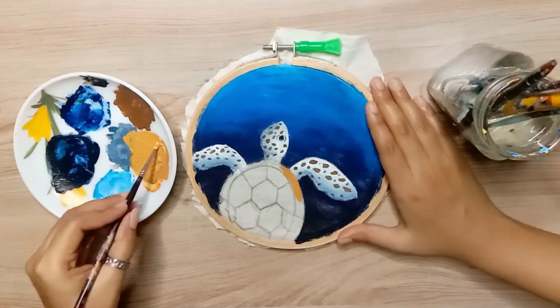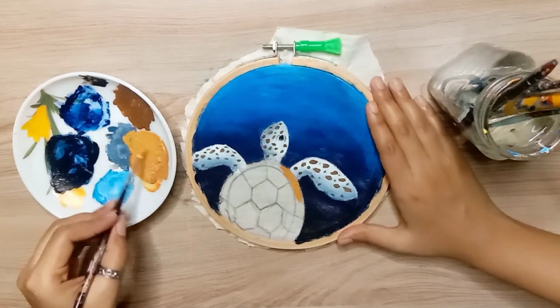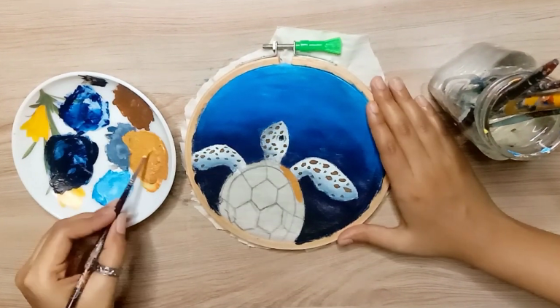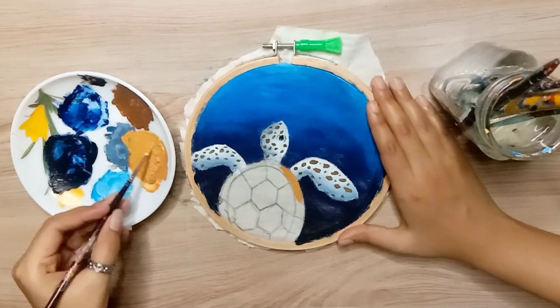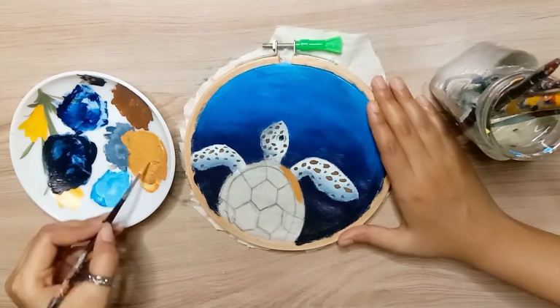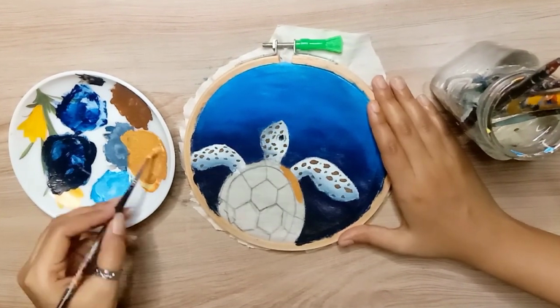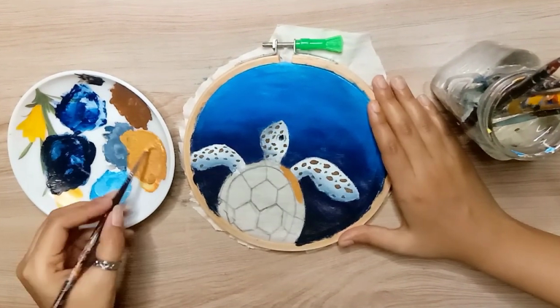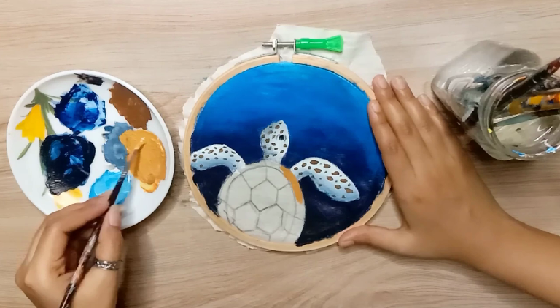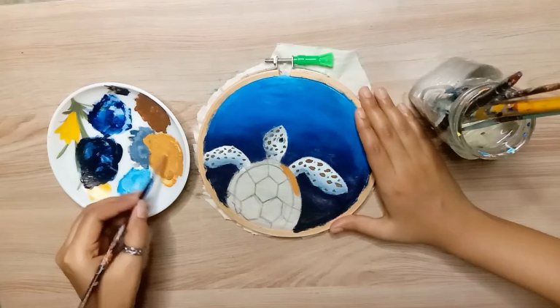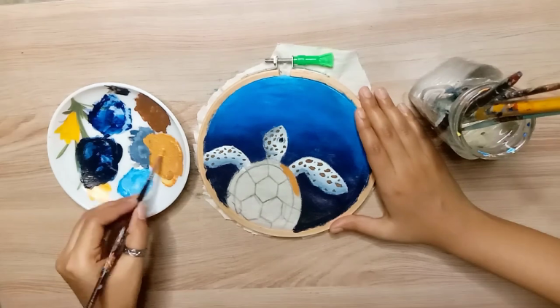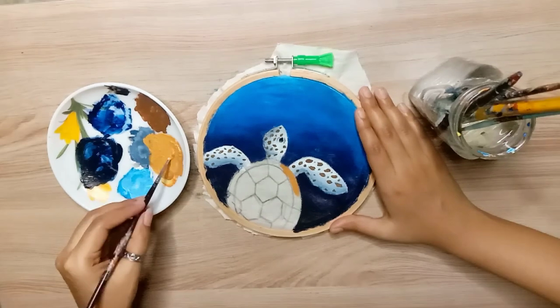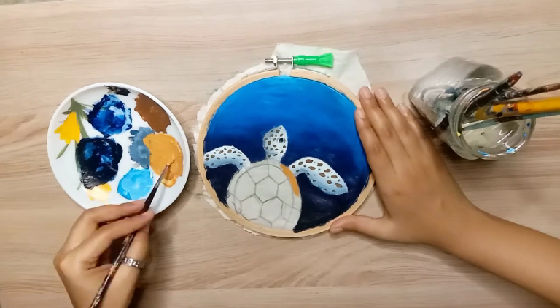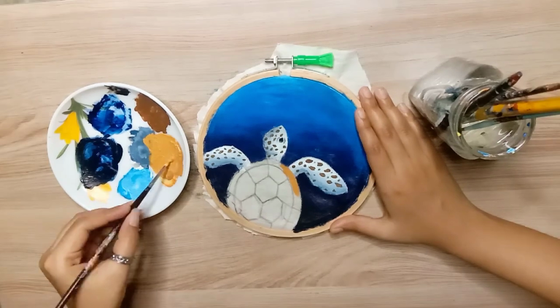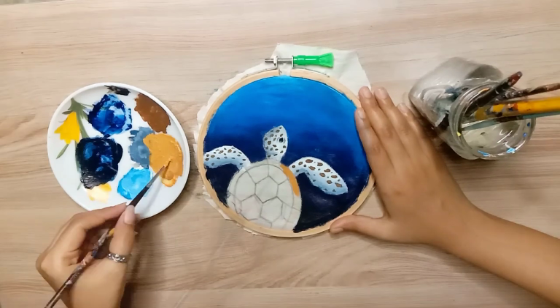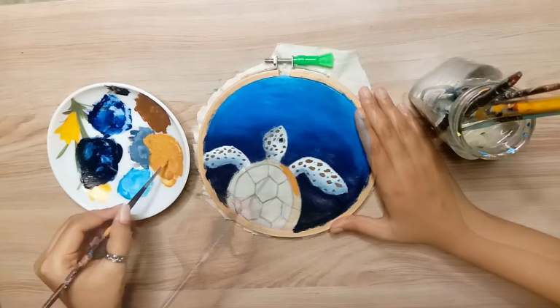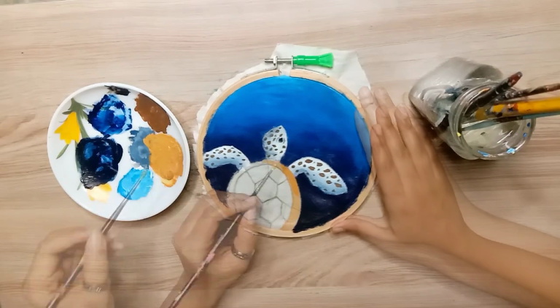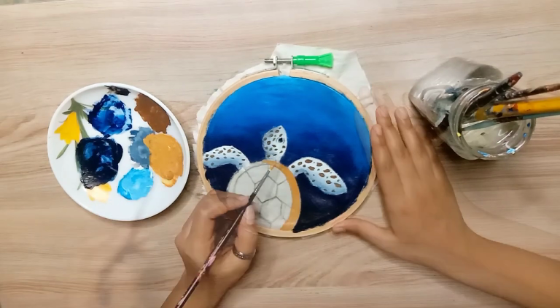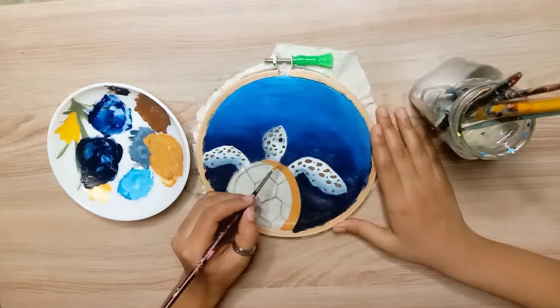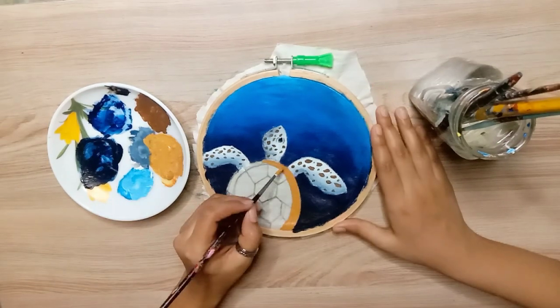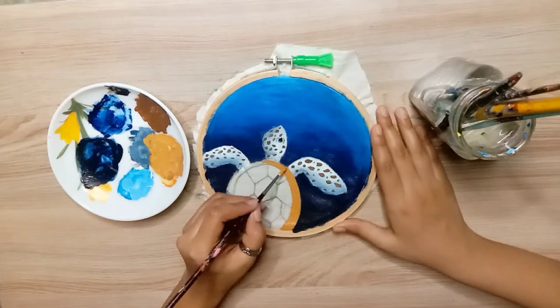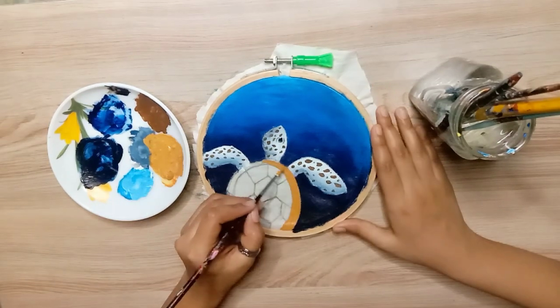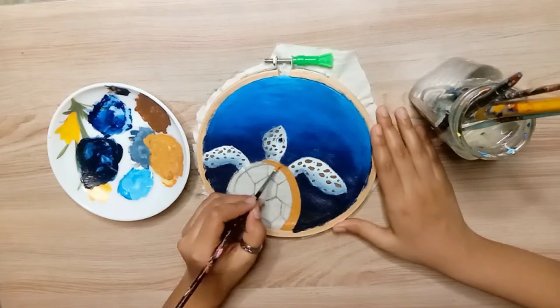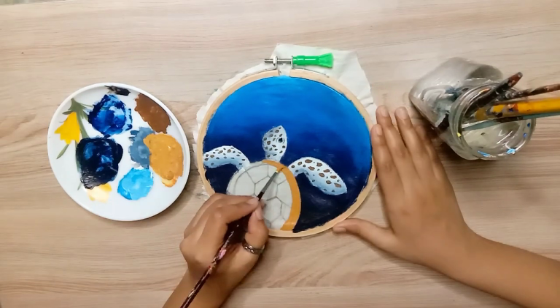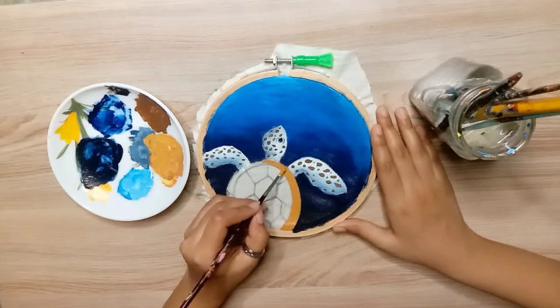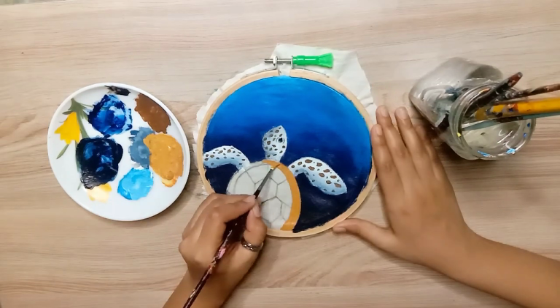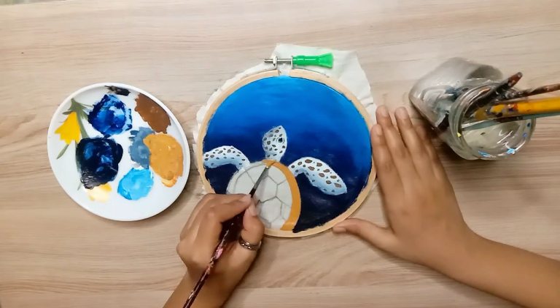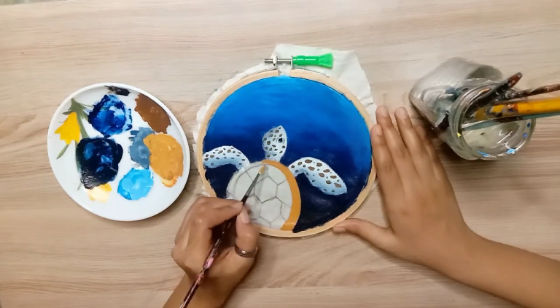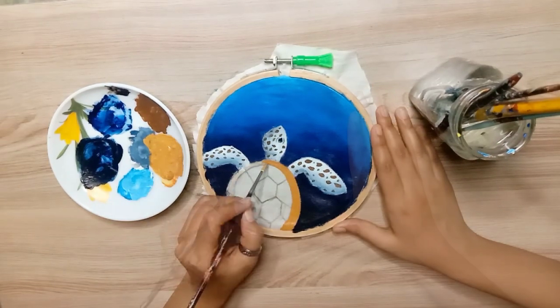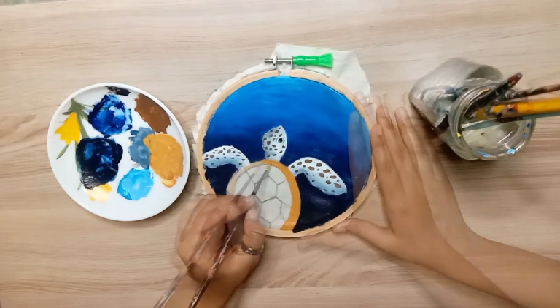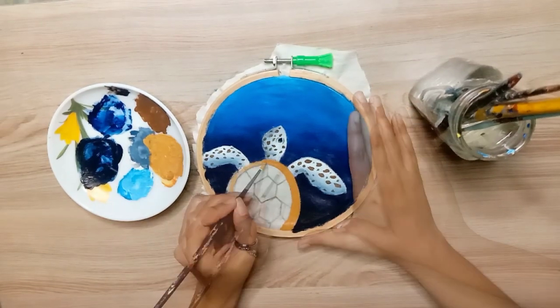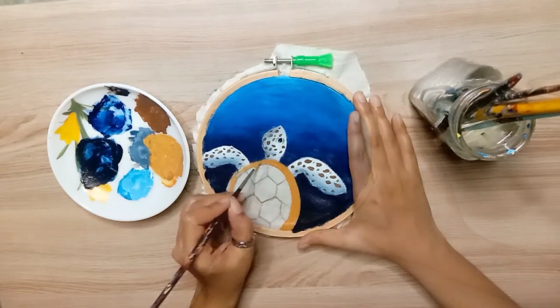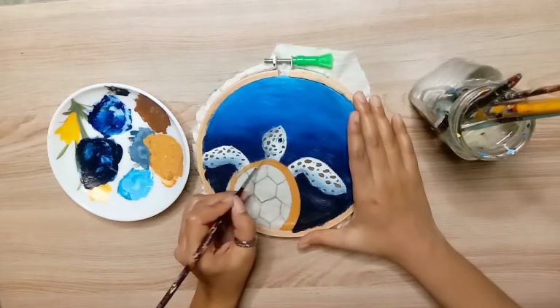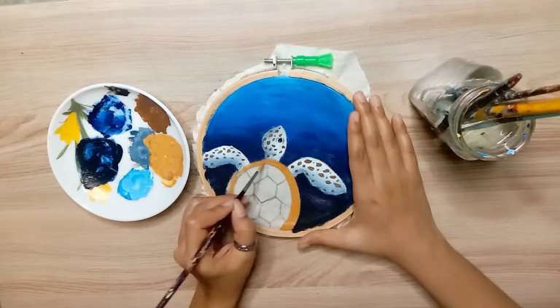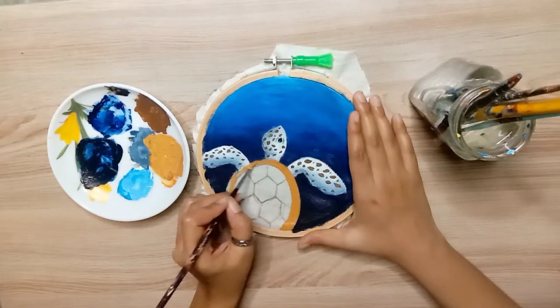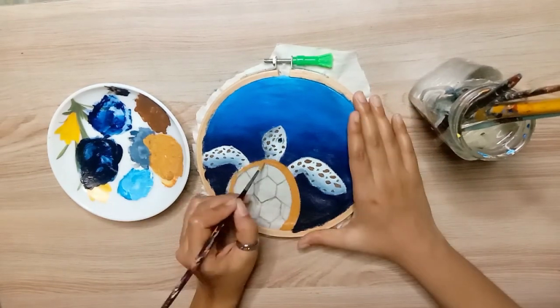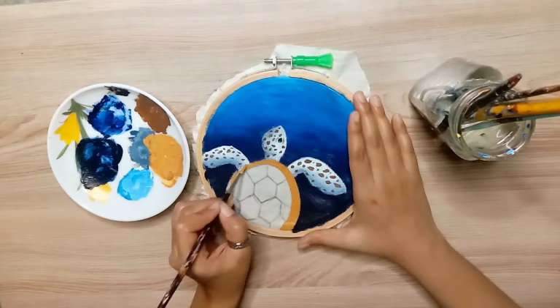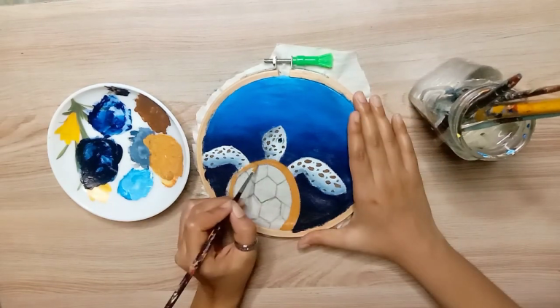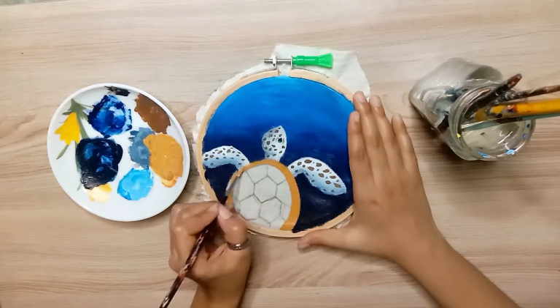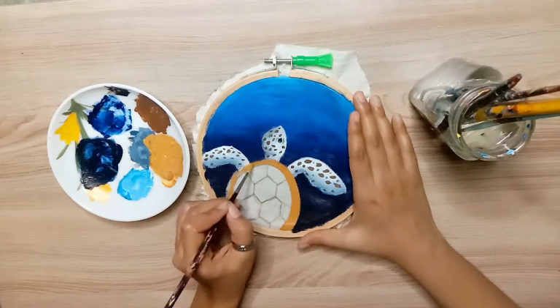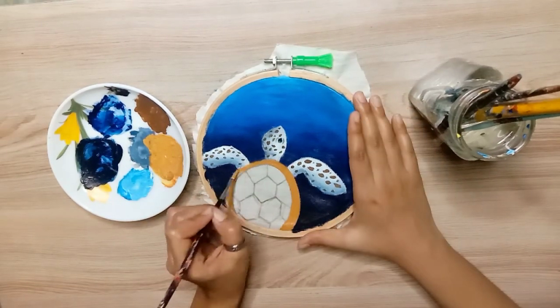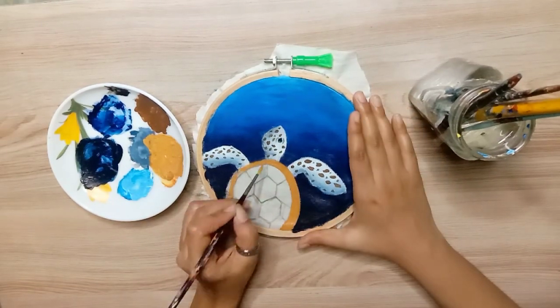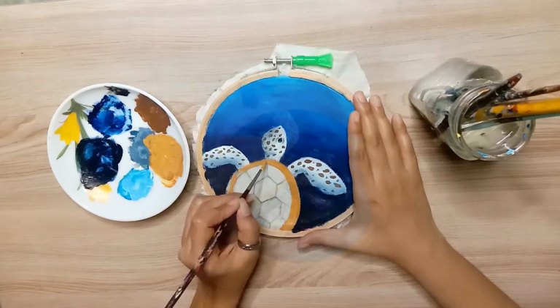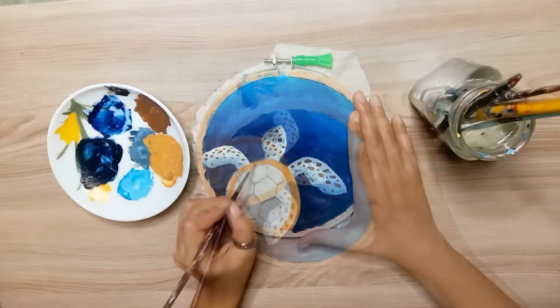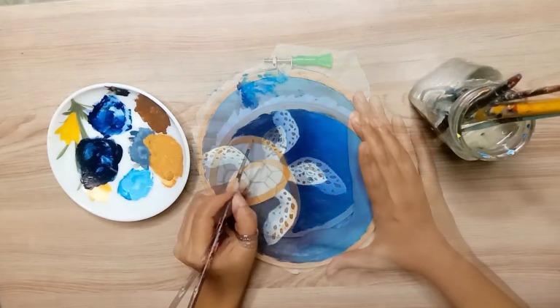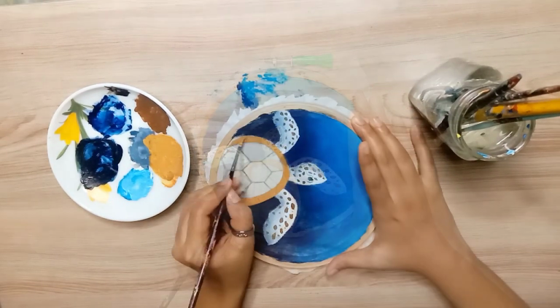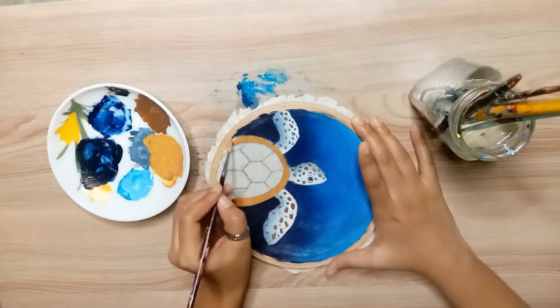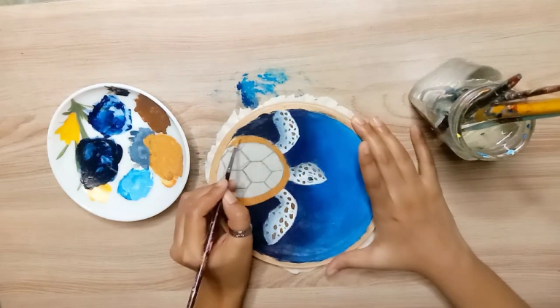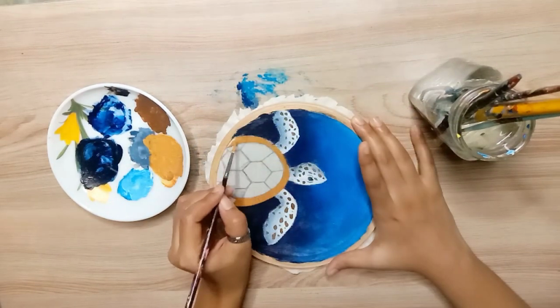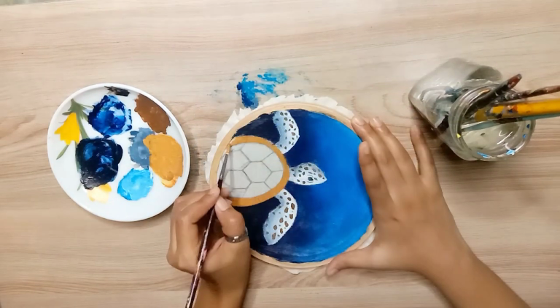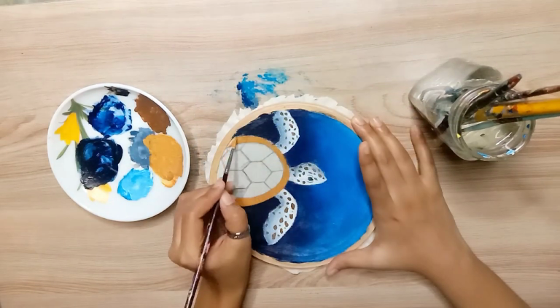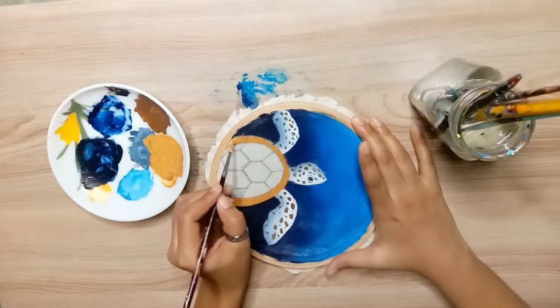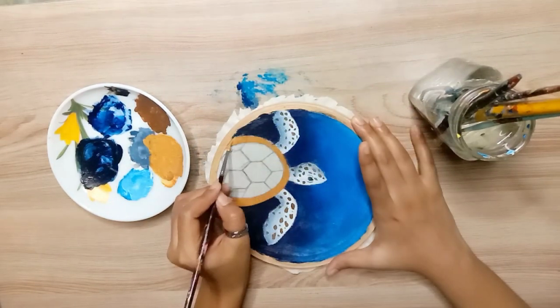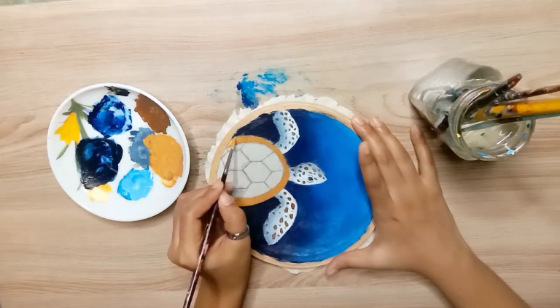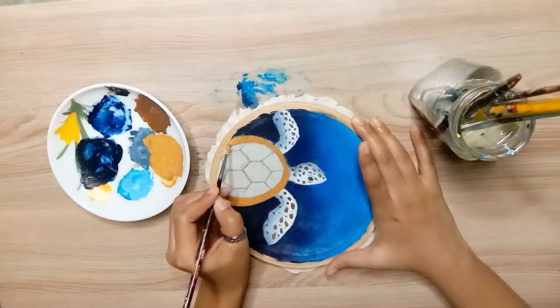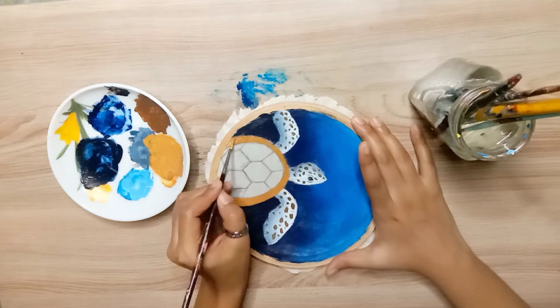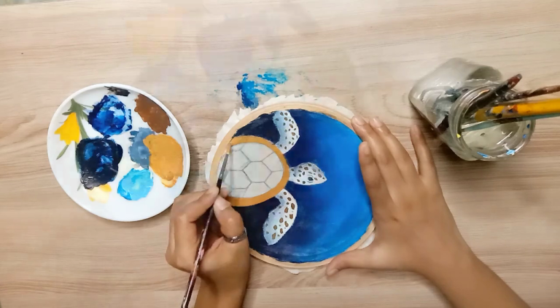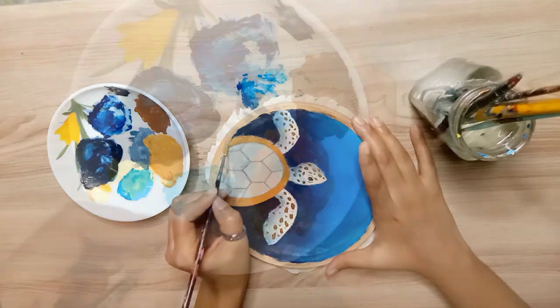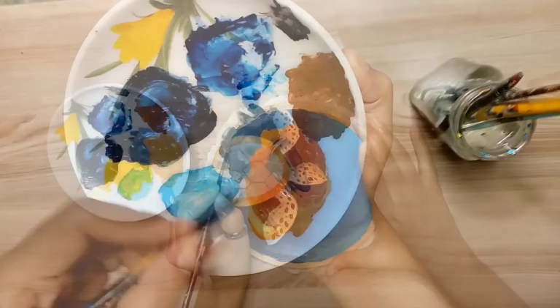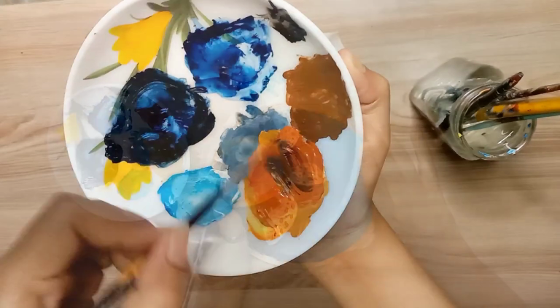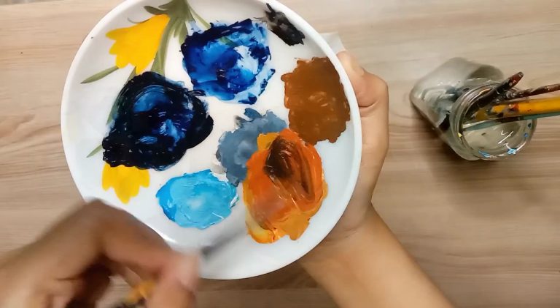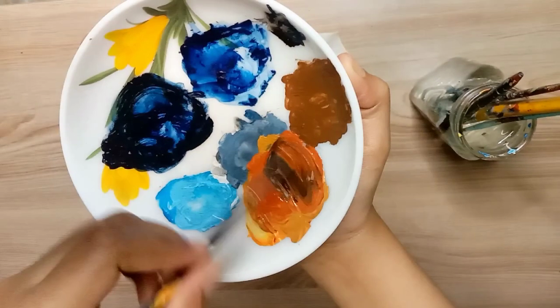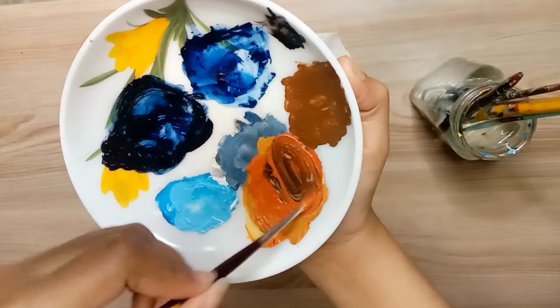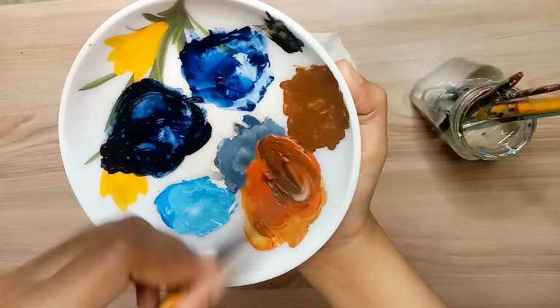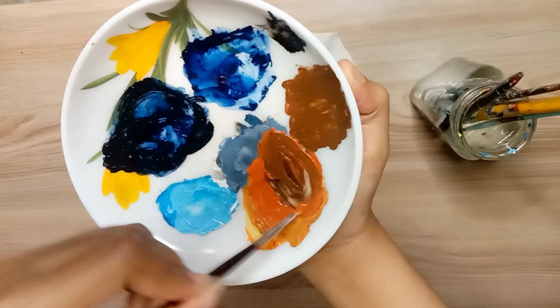Then I will paint on the turtle's shell. First I will apply the basic color, then we will do shading.